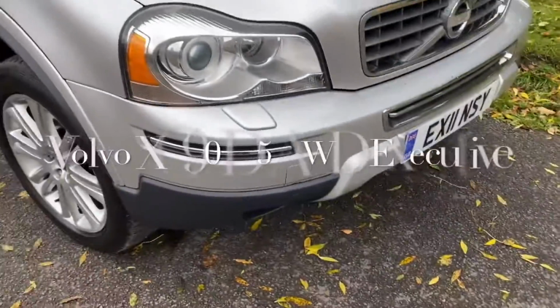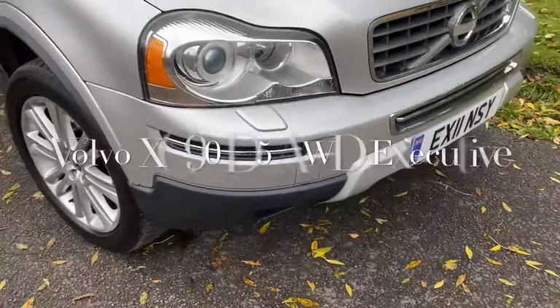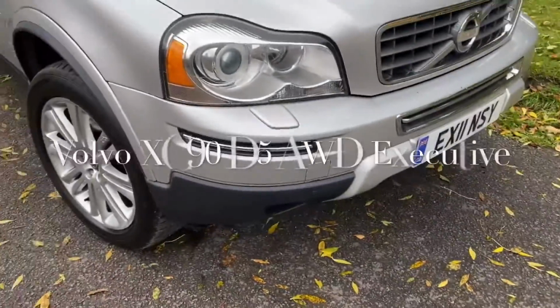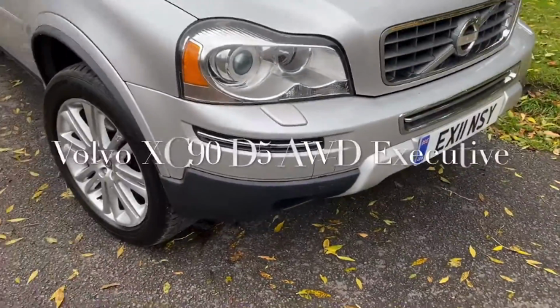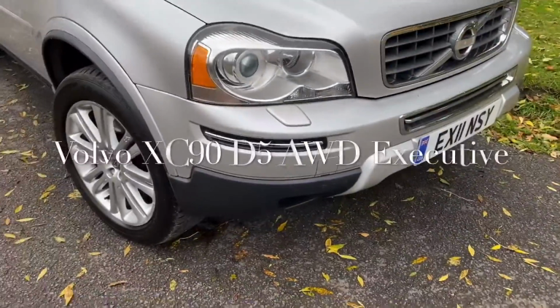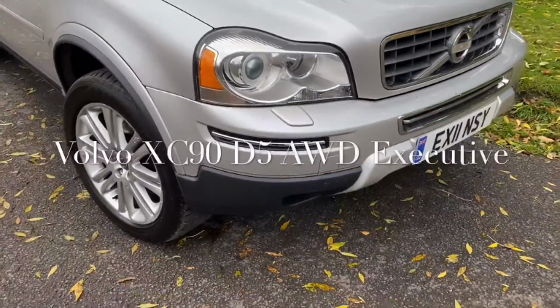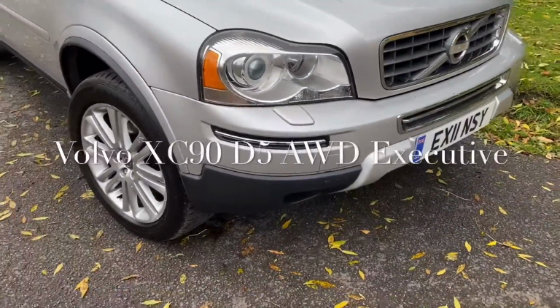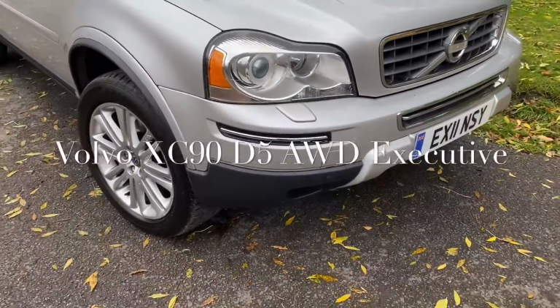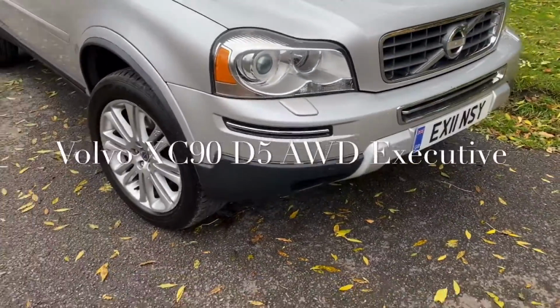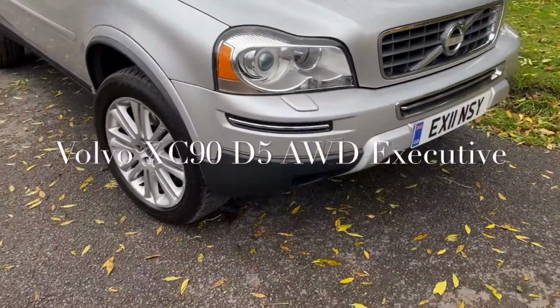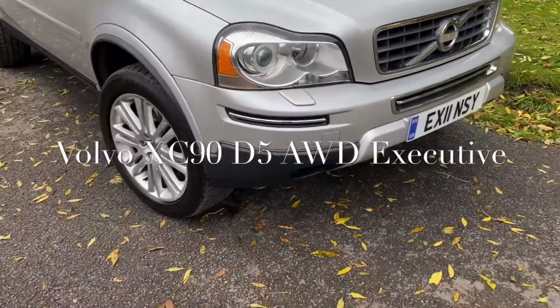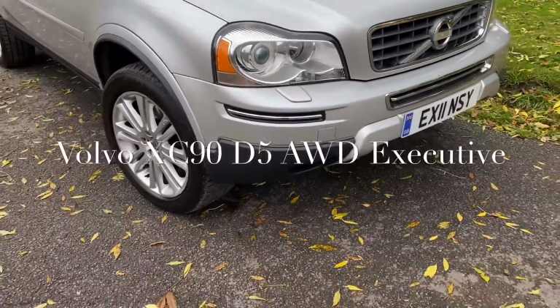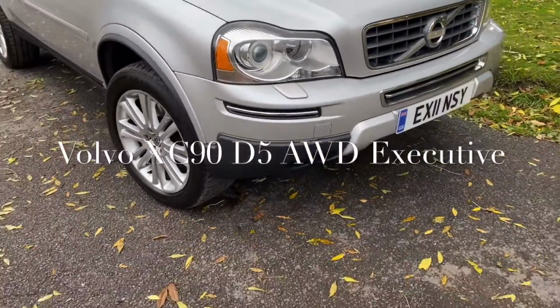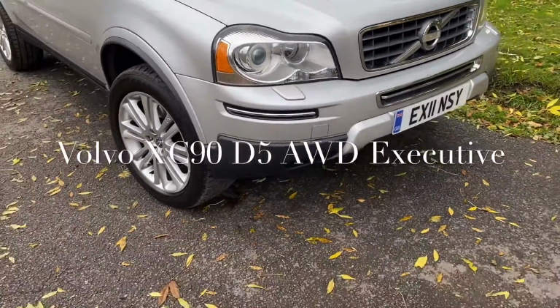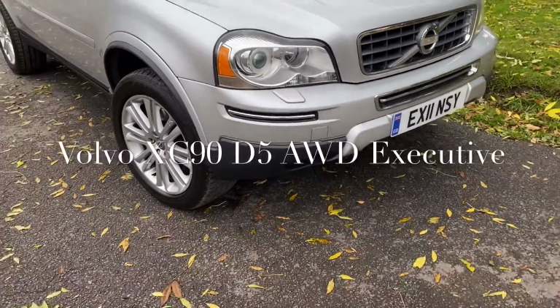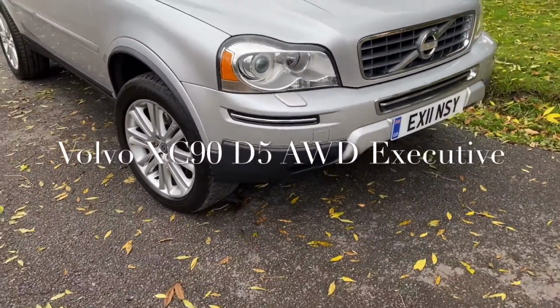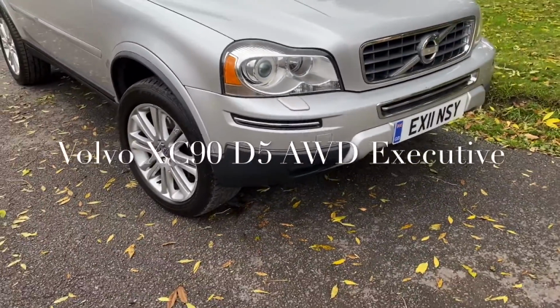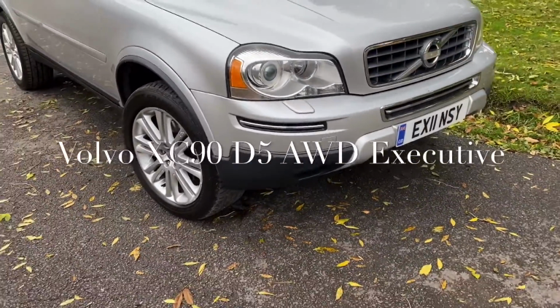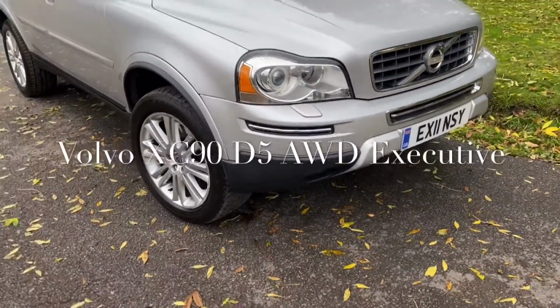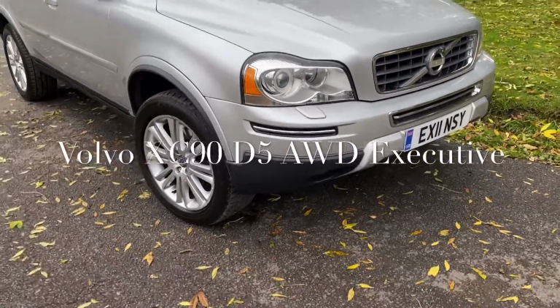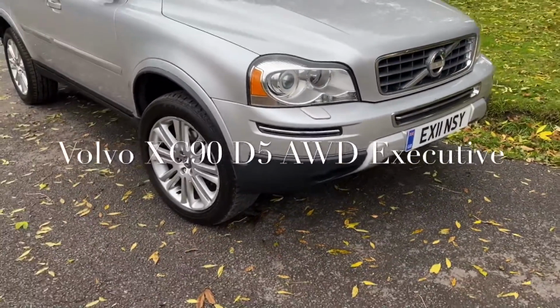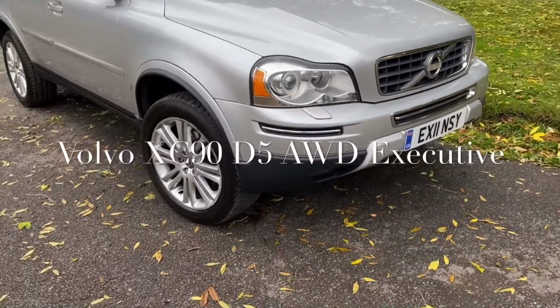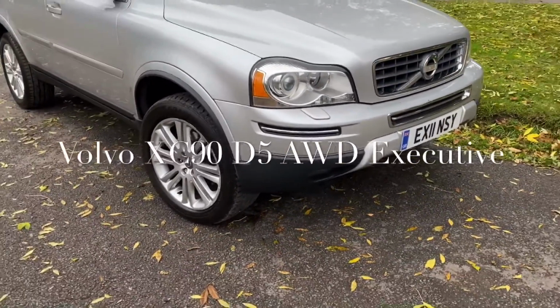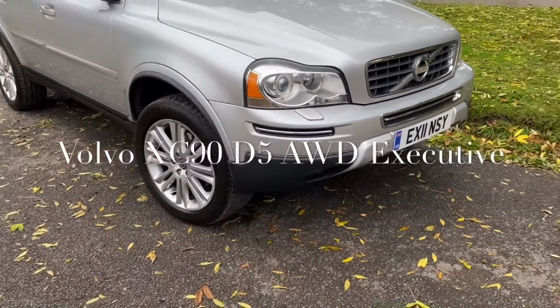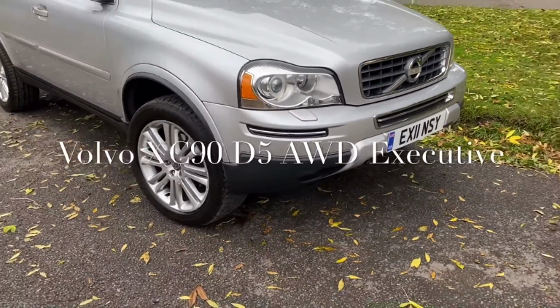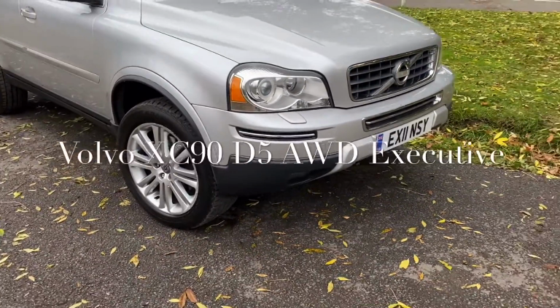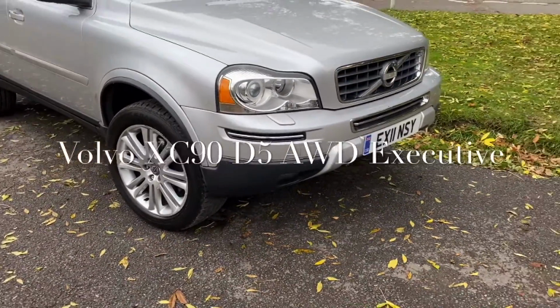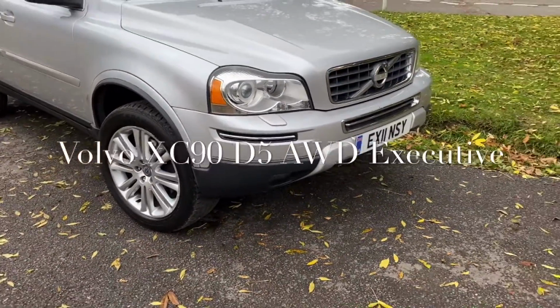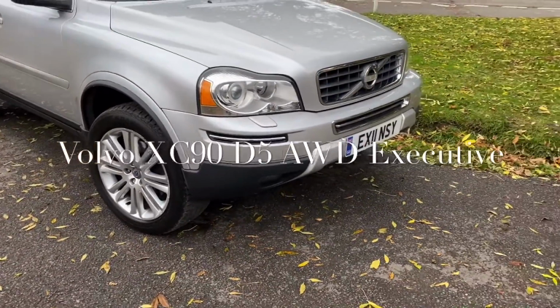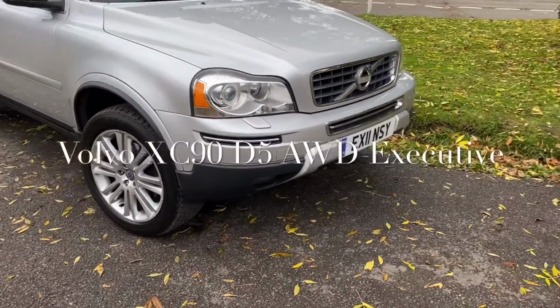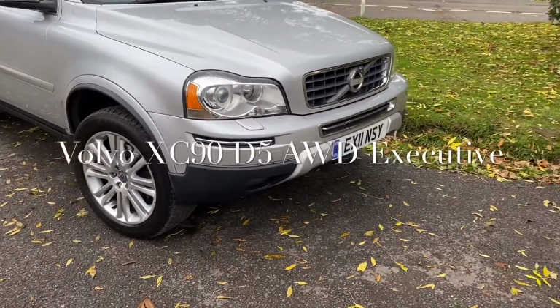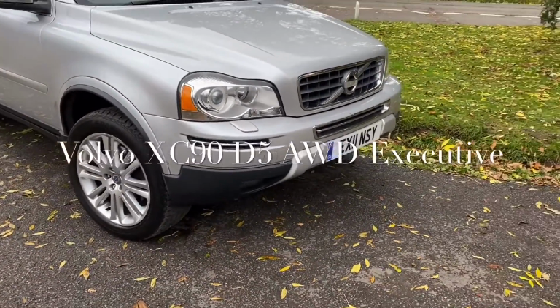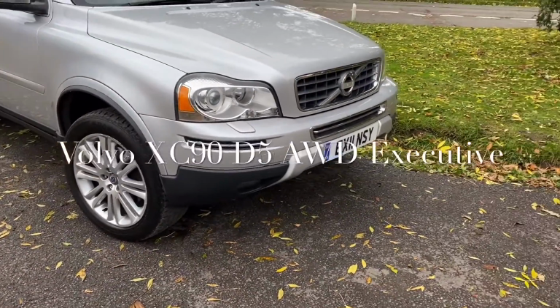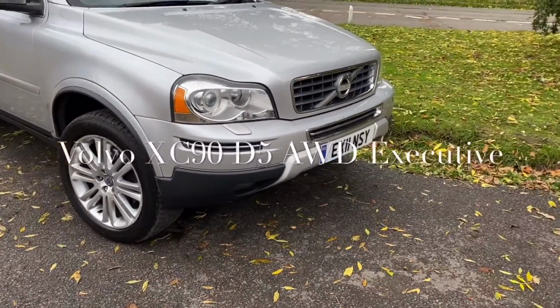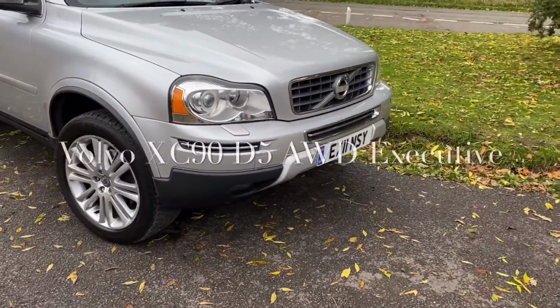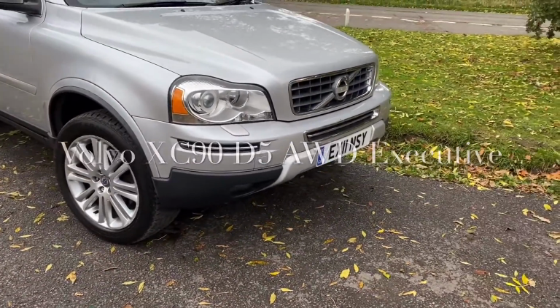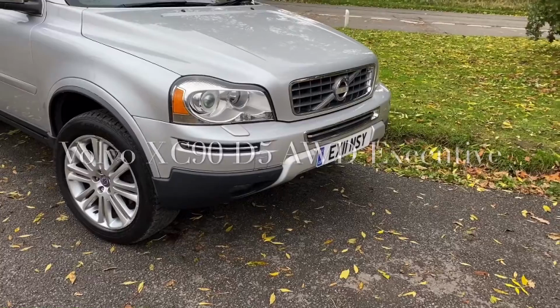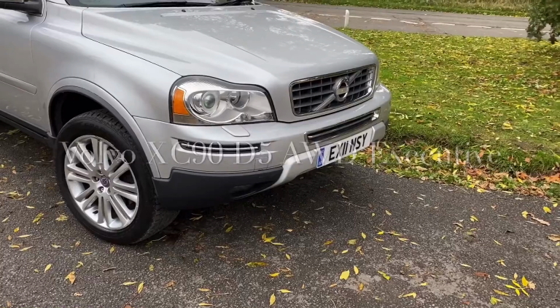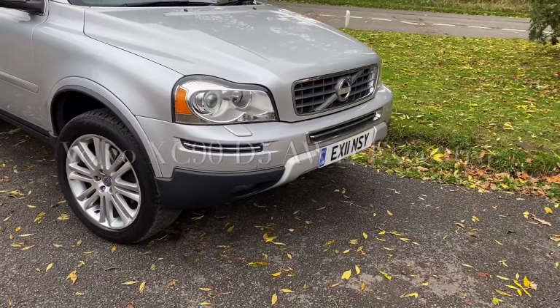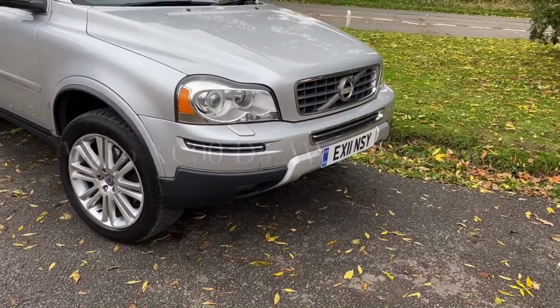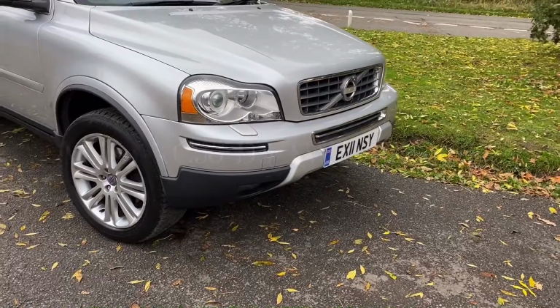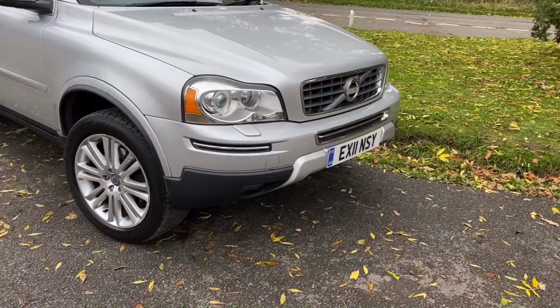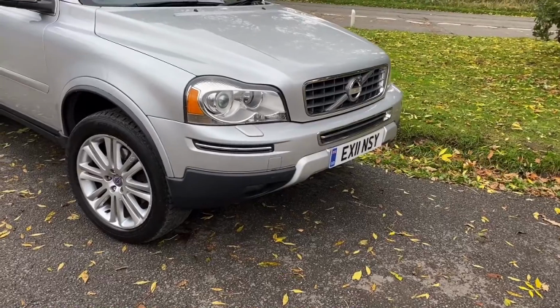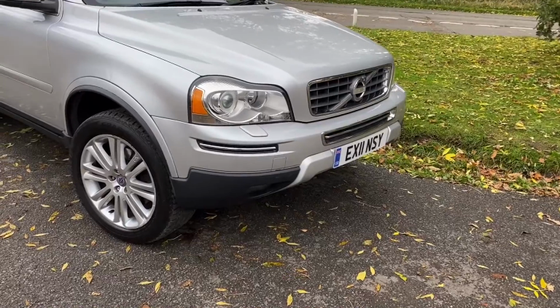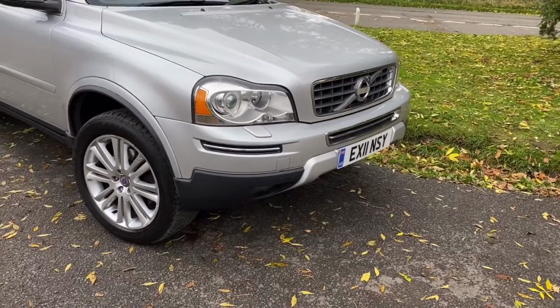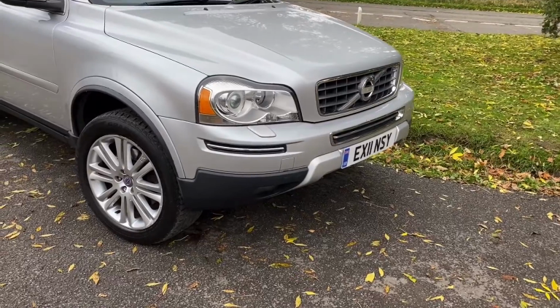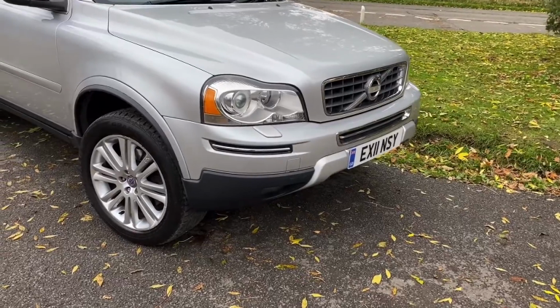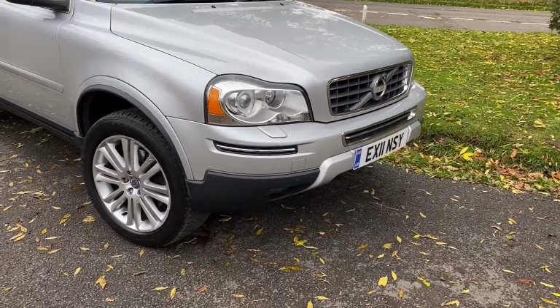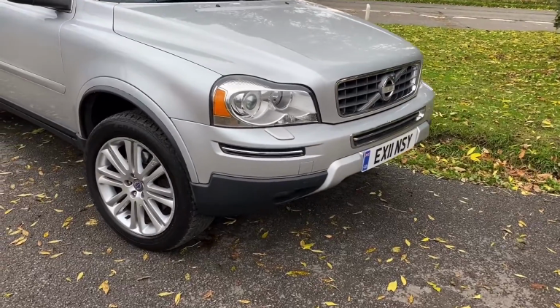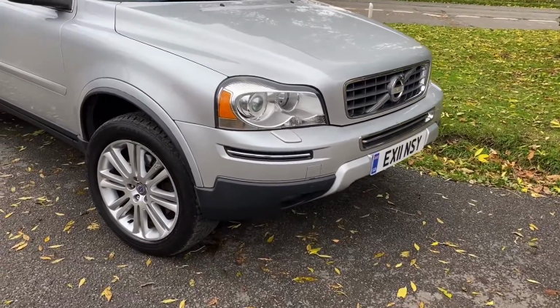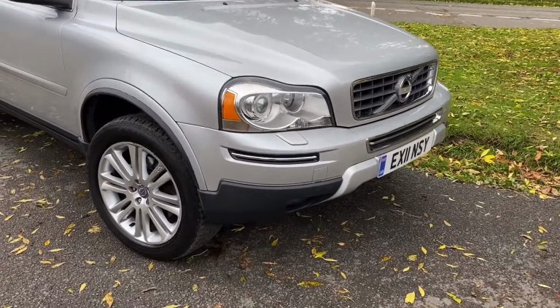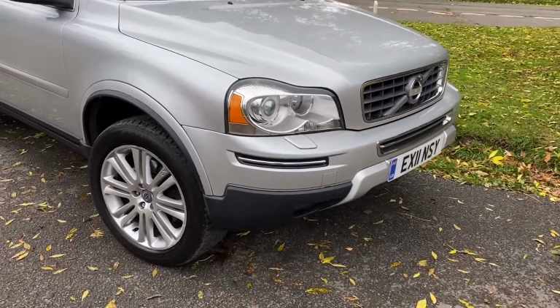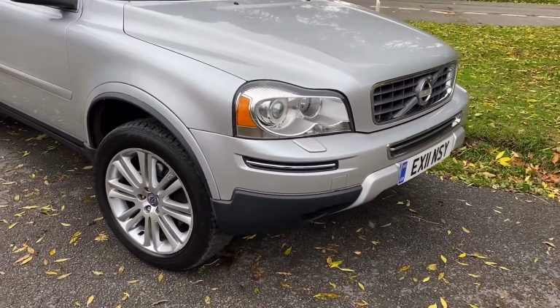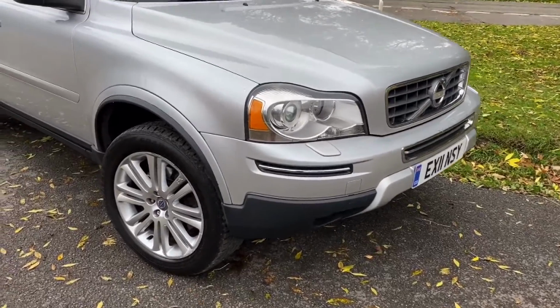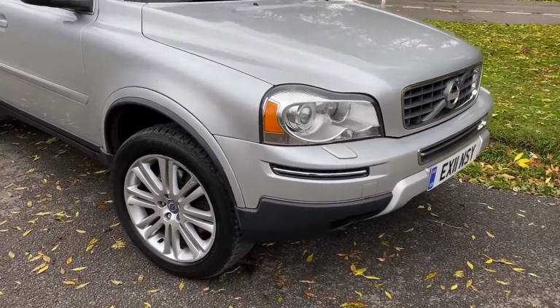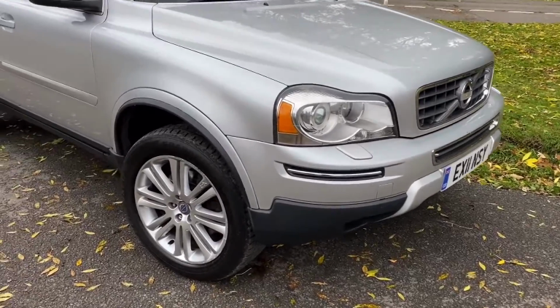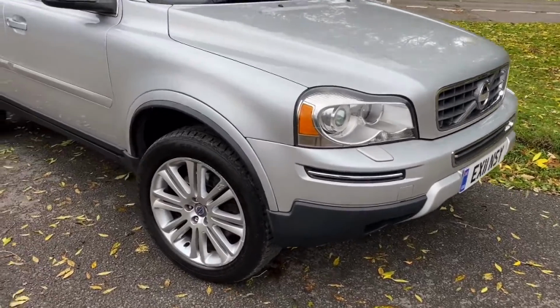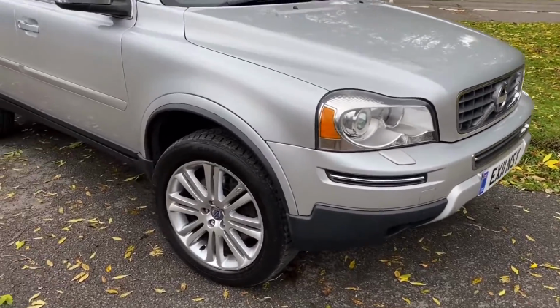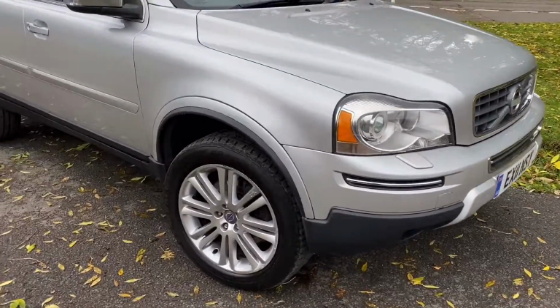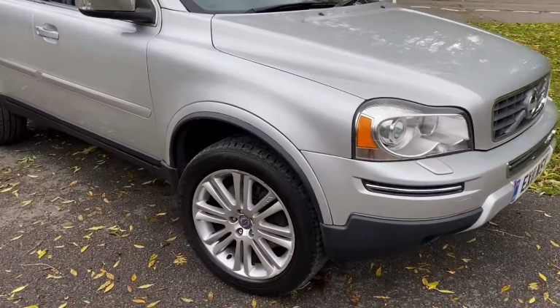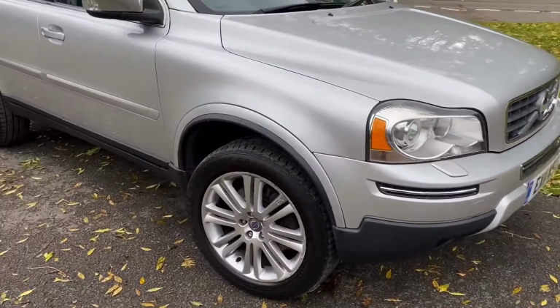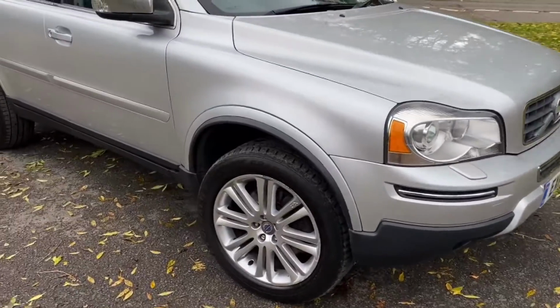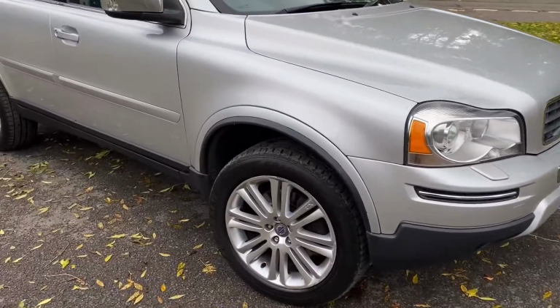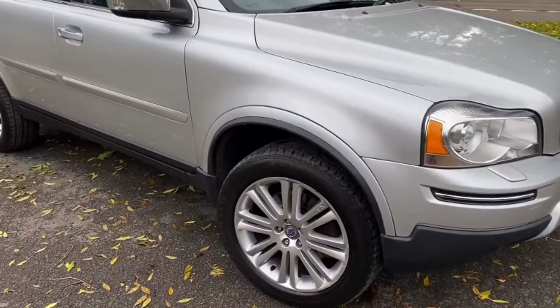Good afternoon, it's Graham at Horton Cars. Today we have a very lovely Volvo XC90 Executive.